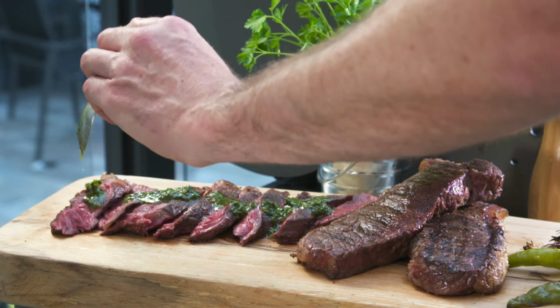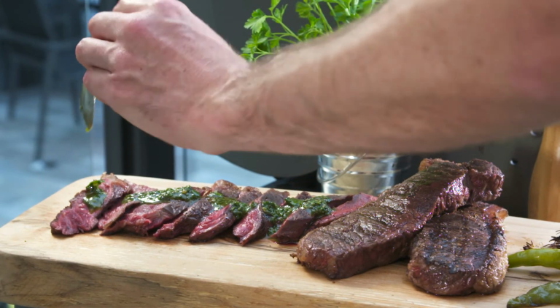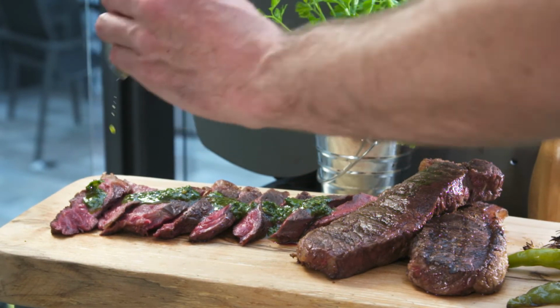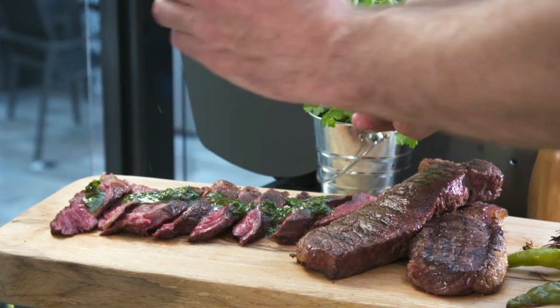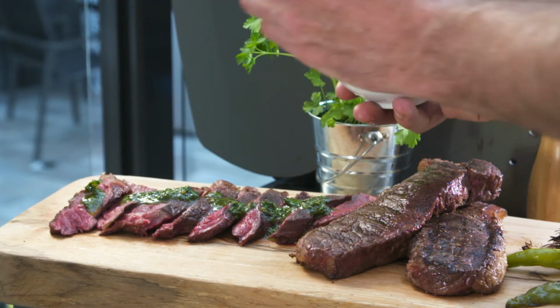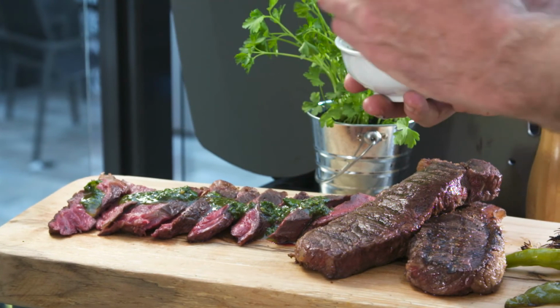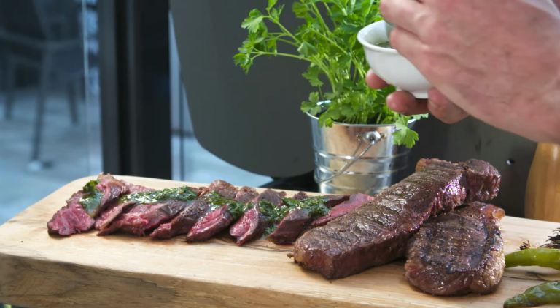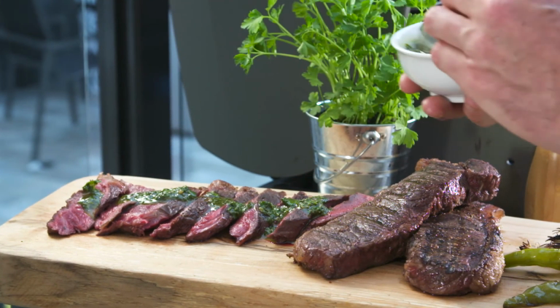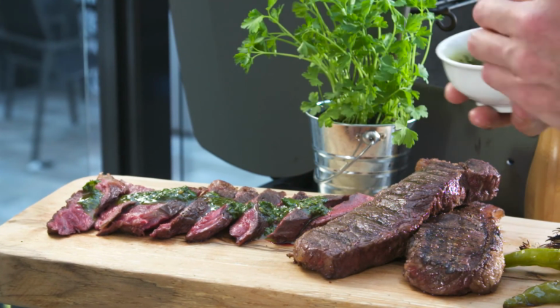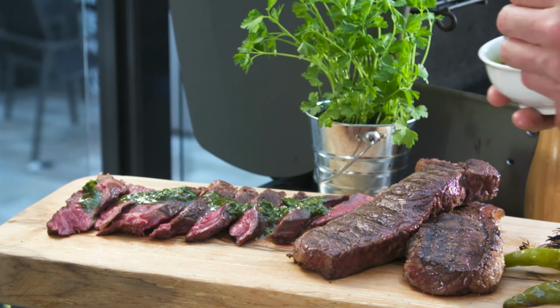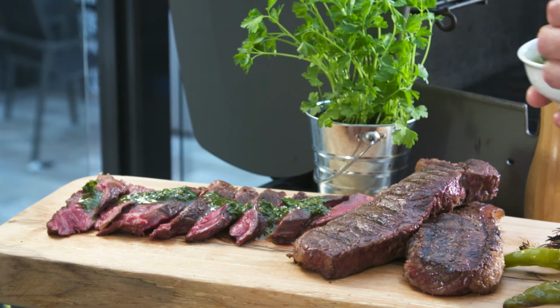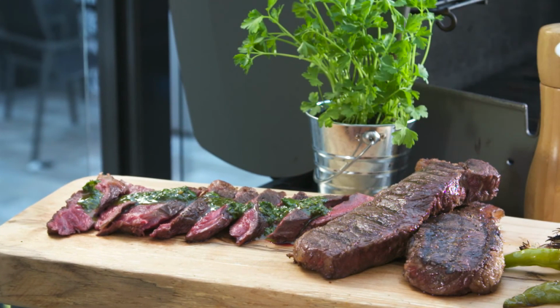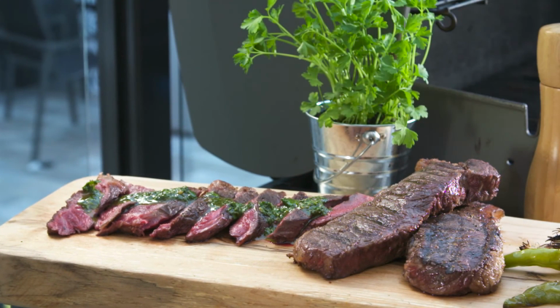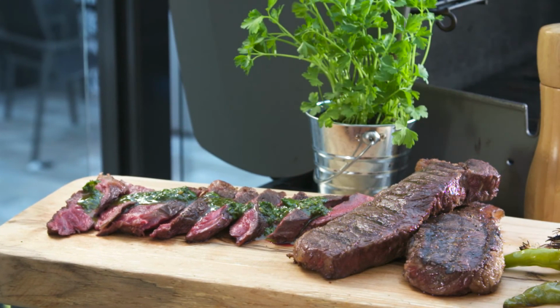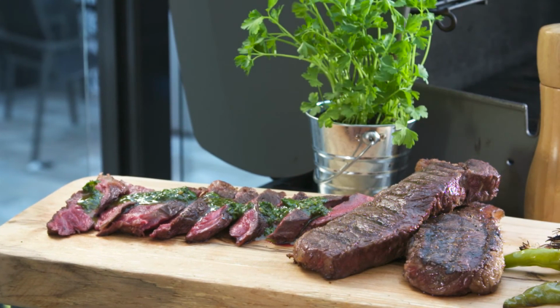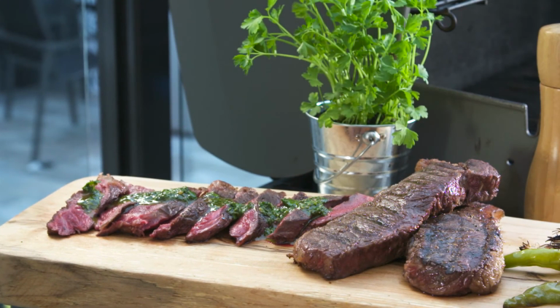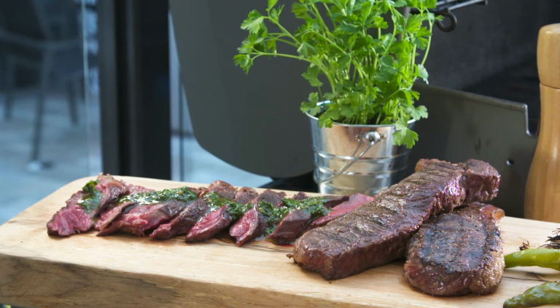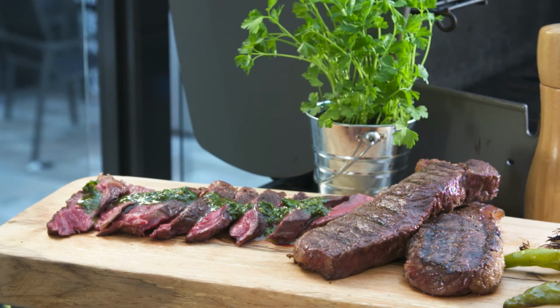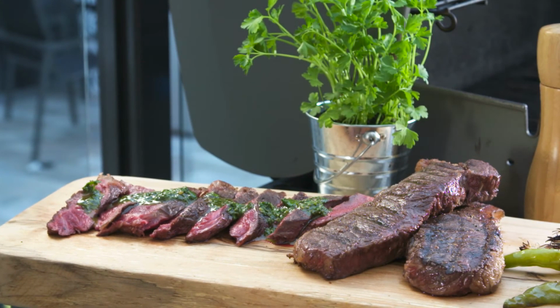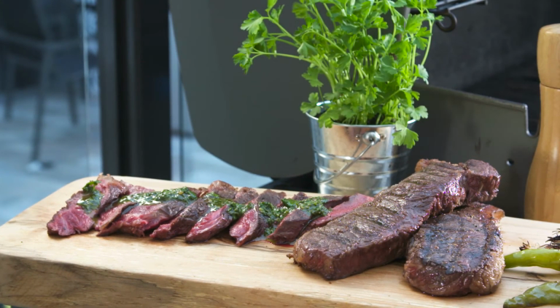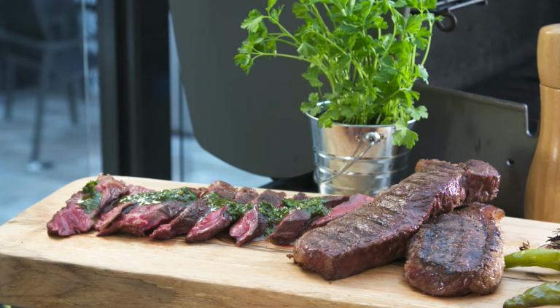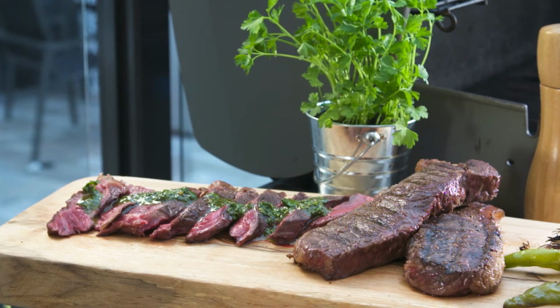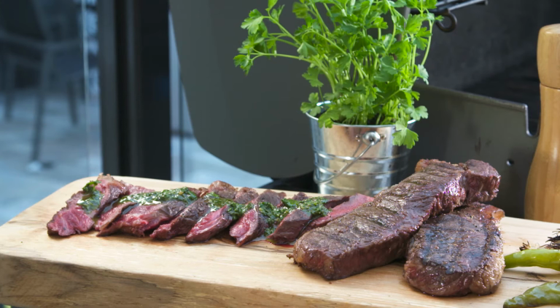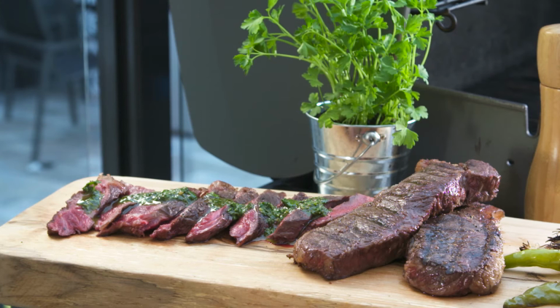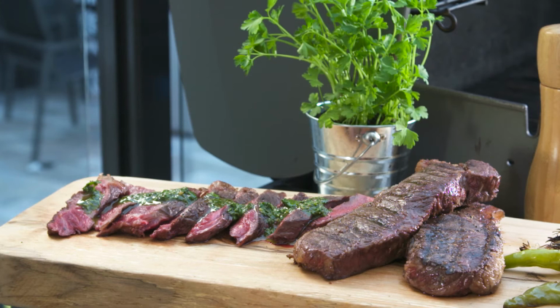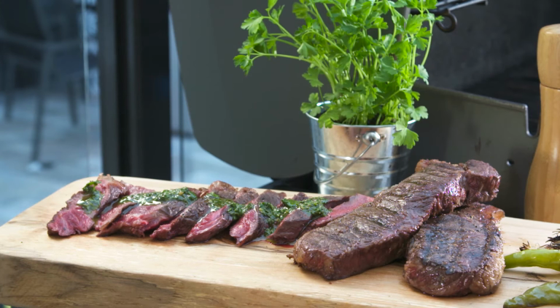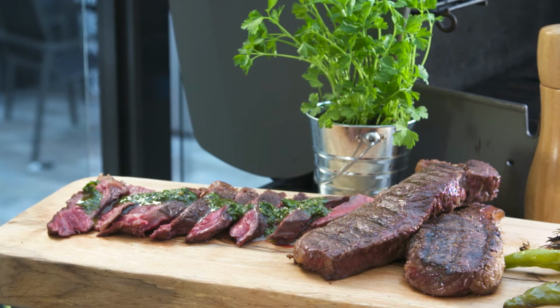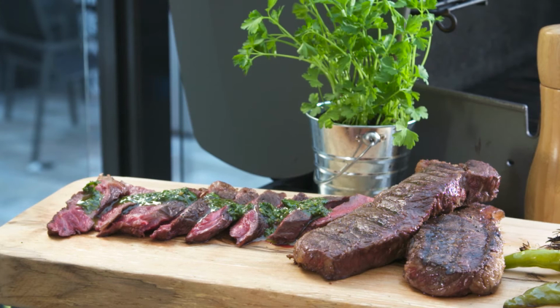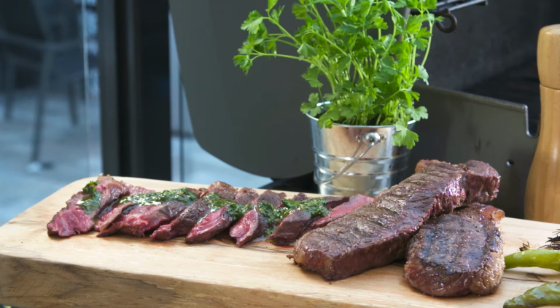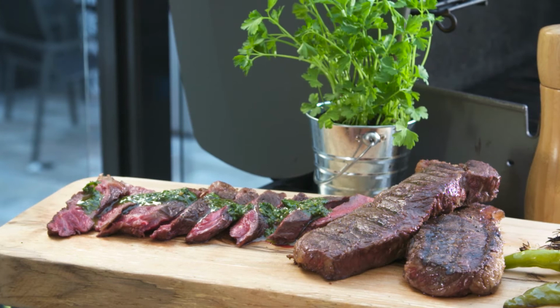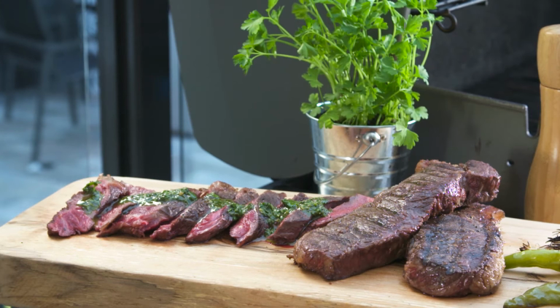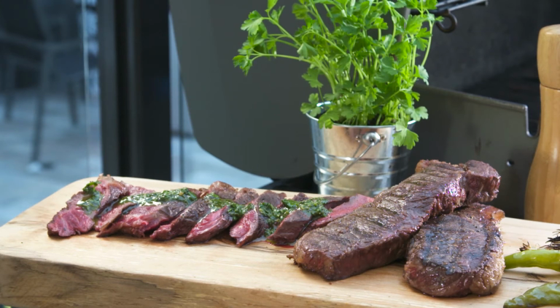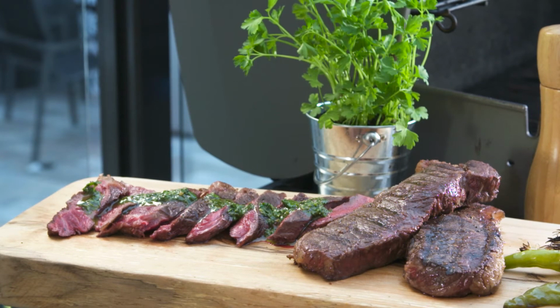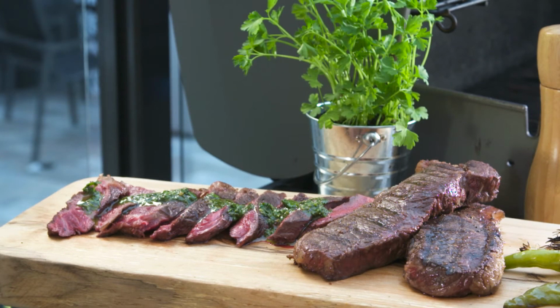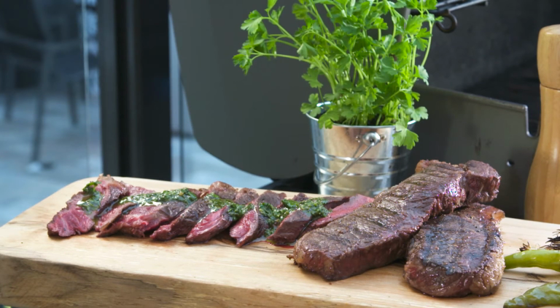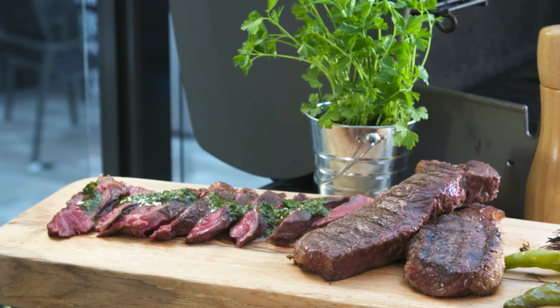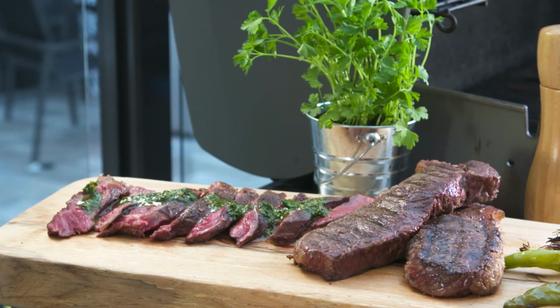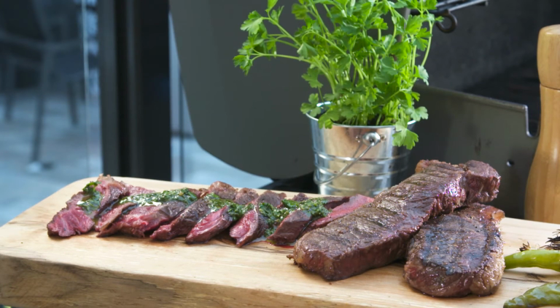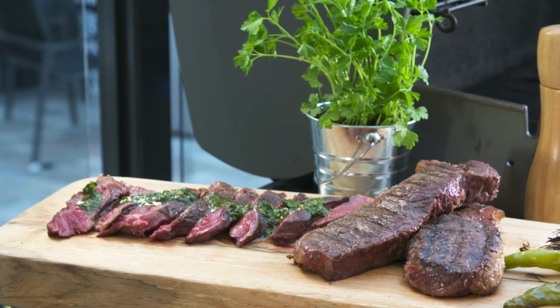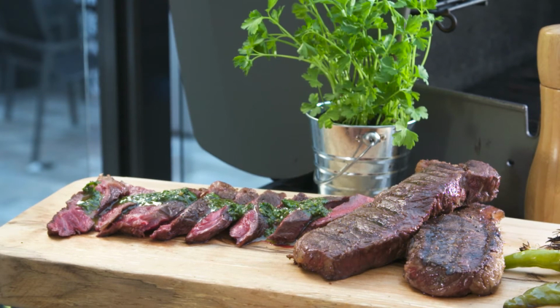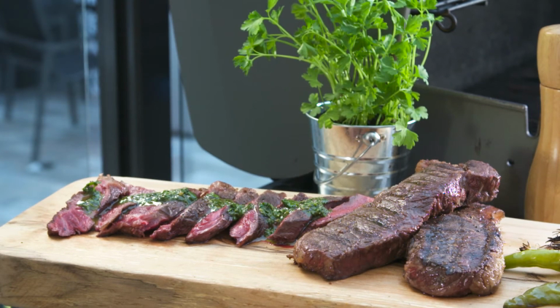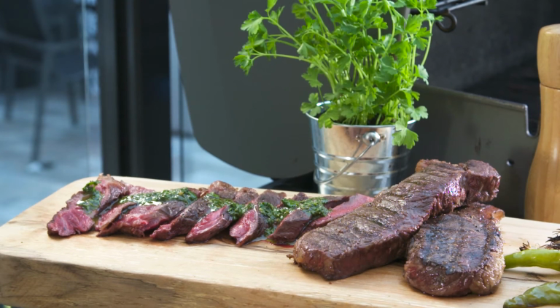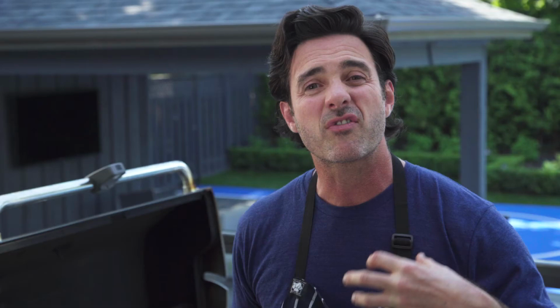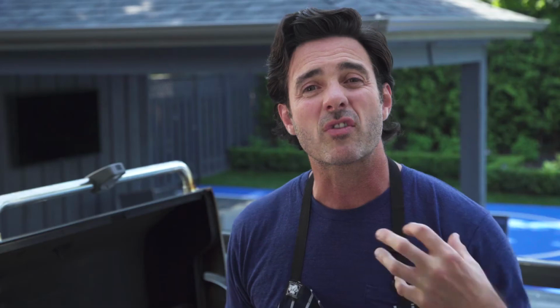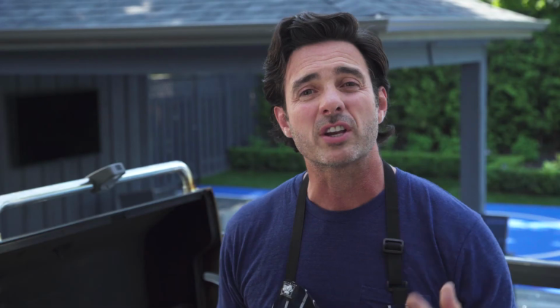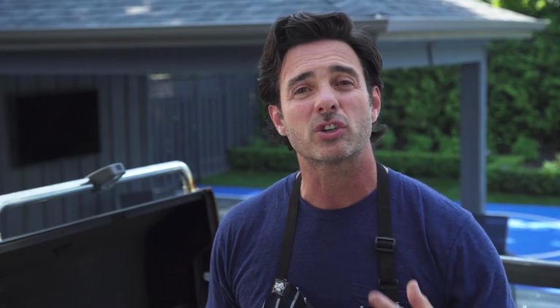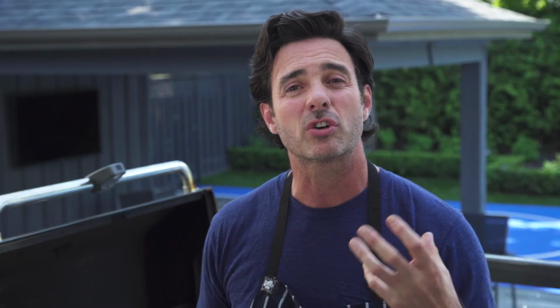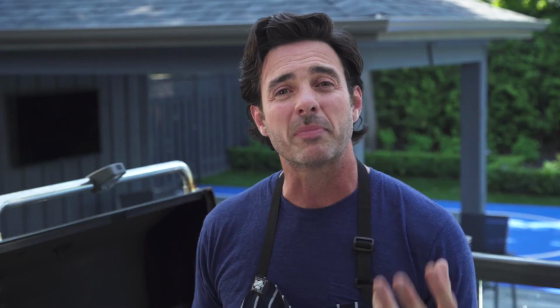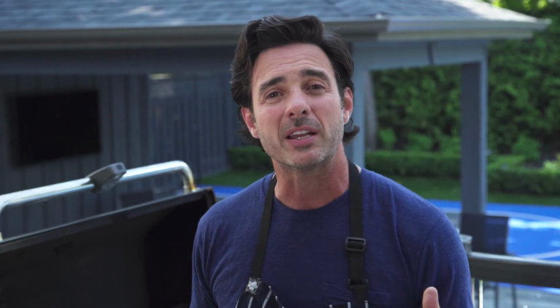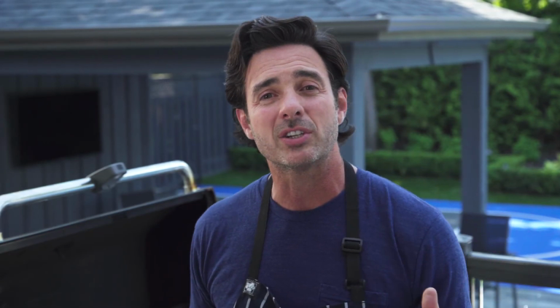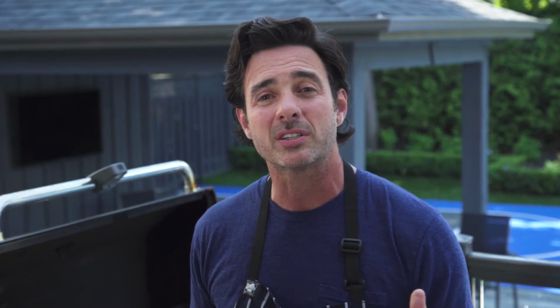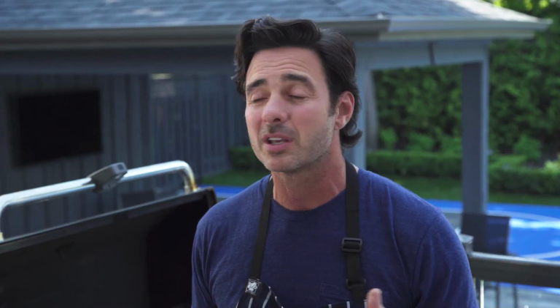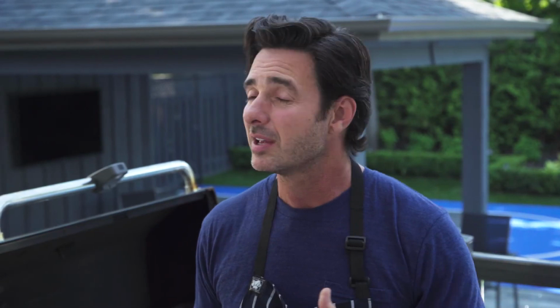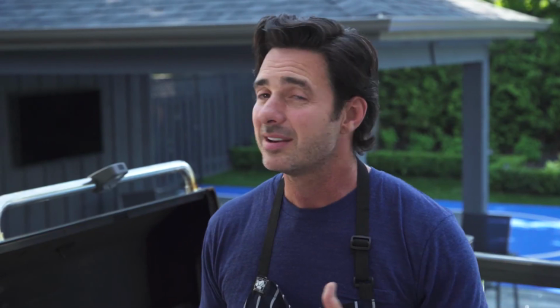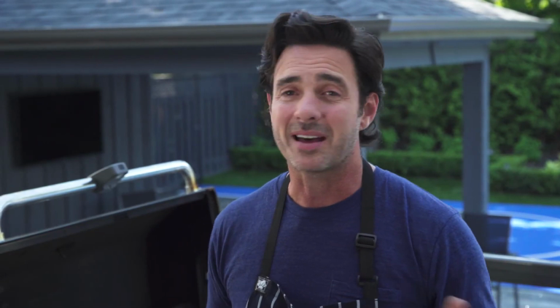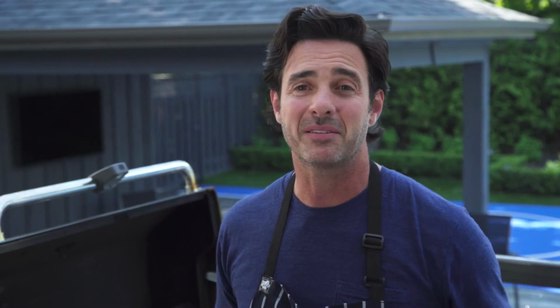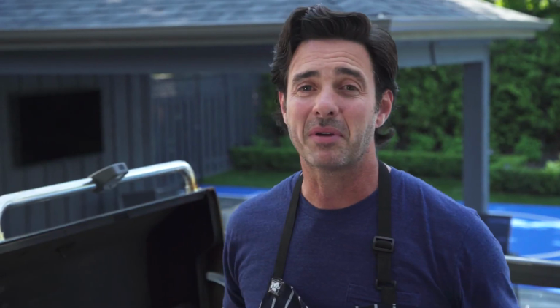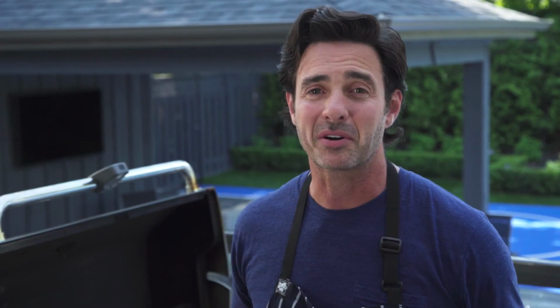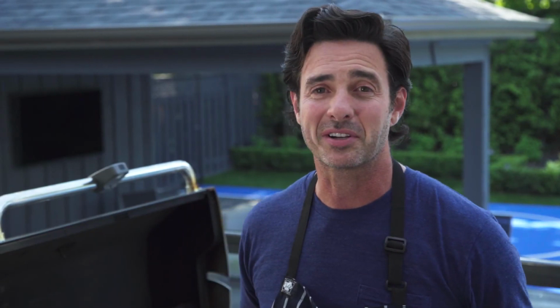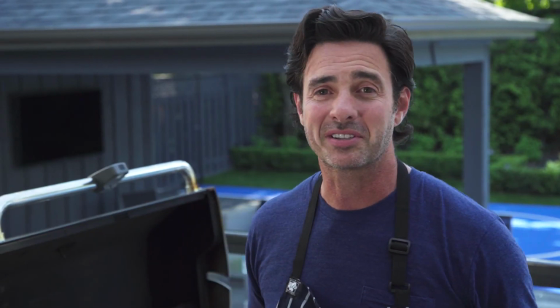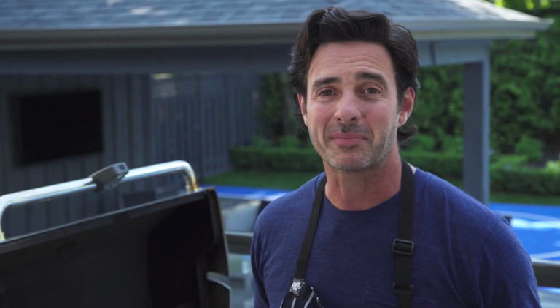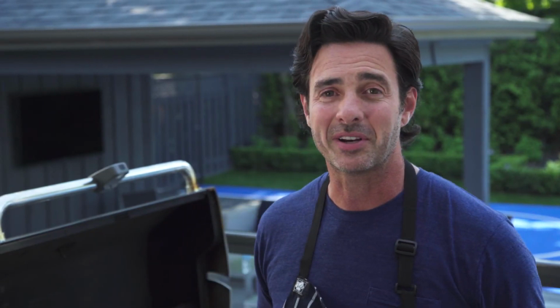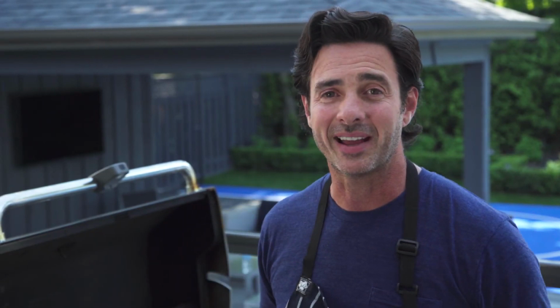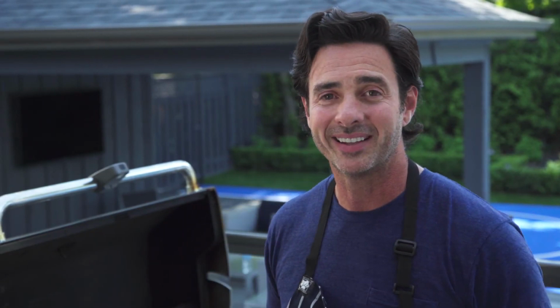There it is, one of my favorite barbecue dishes. Beautiful medium rare steaks with chimichurri — fresh, herbaceous, nothing better on a summer day.